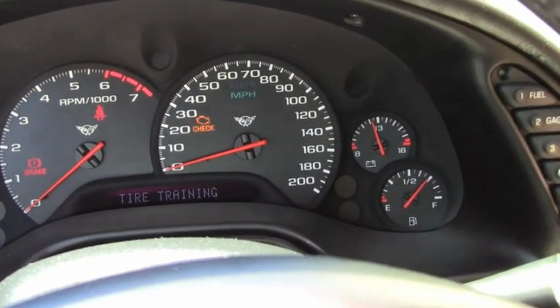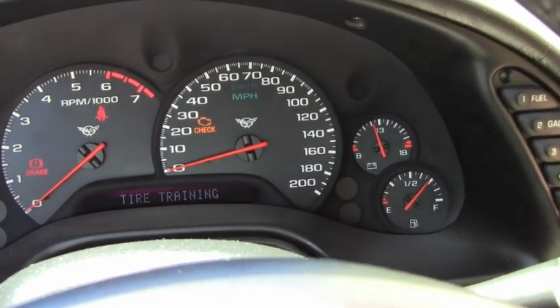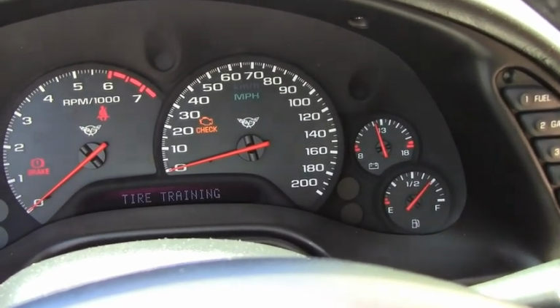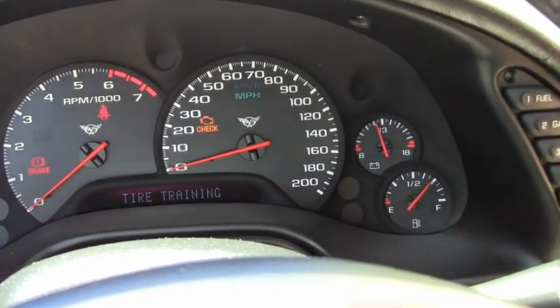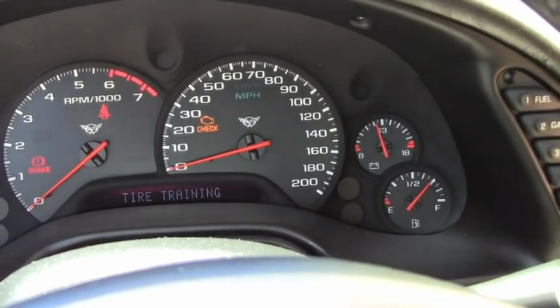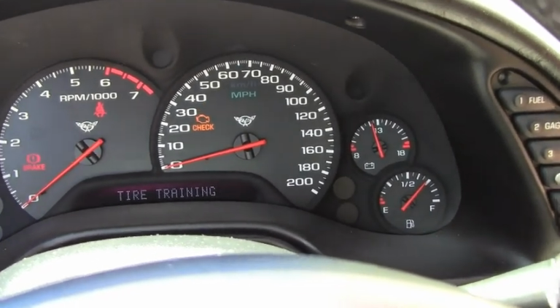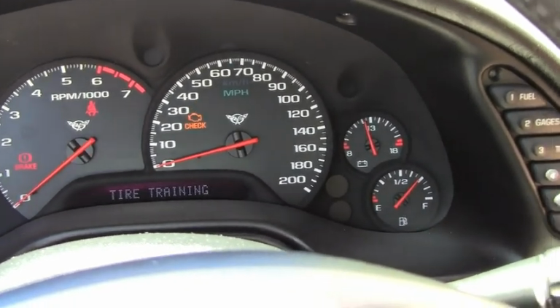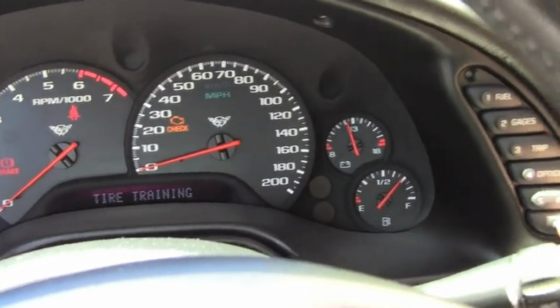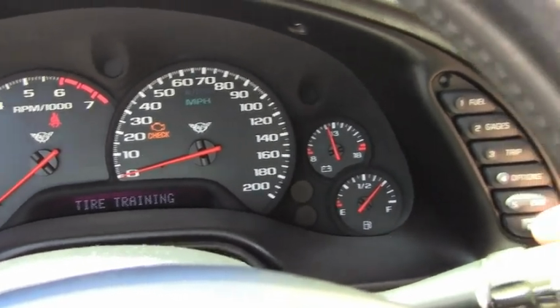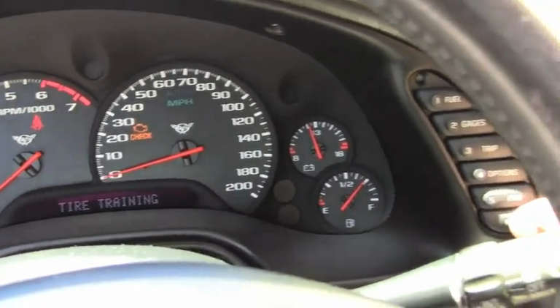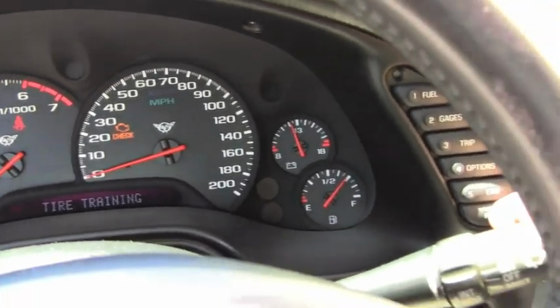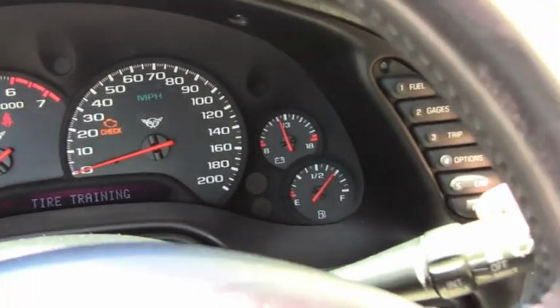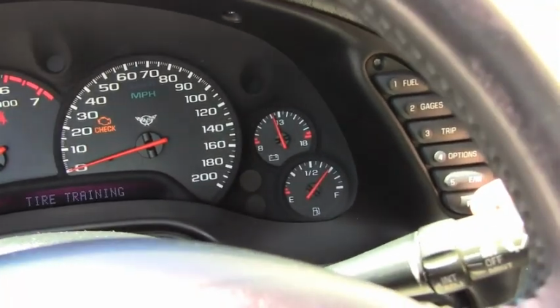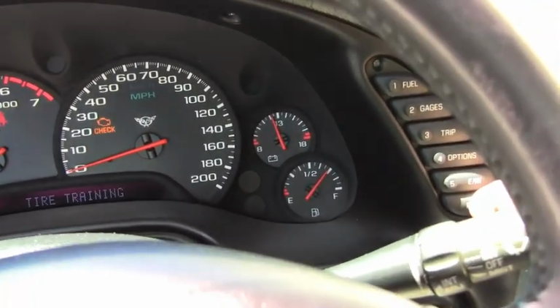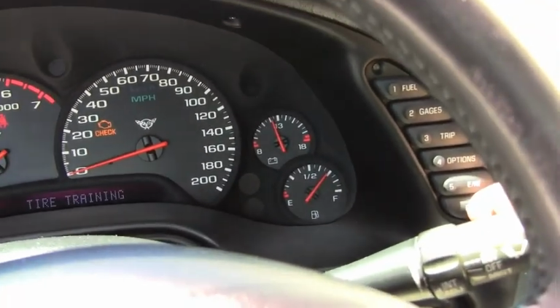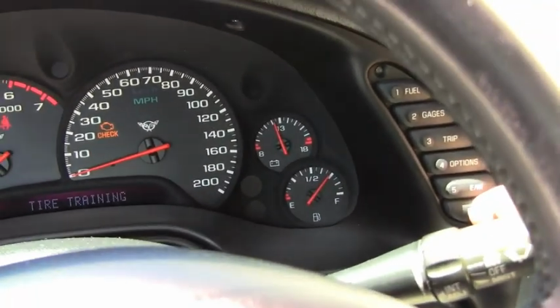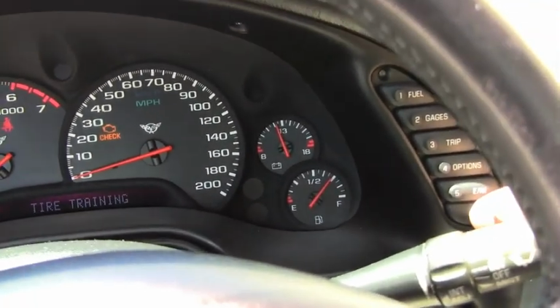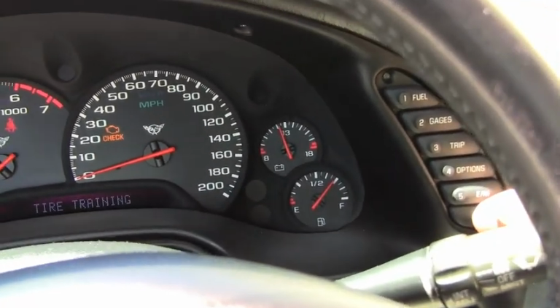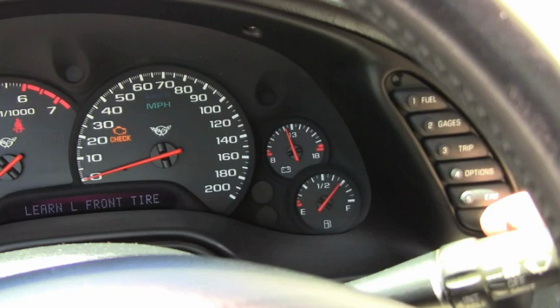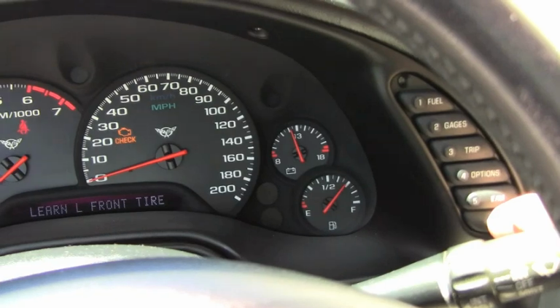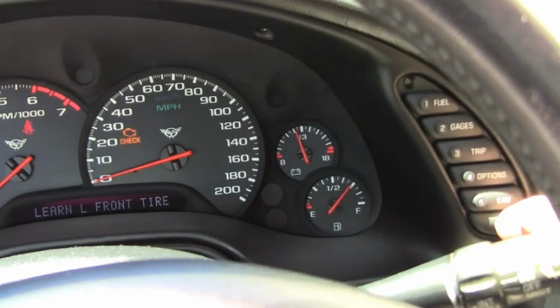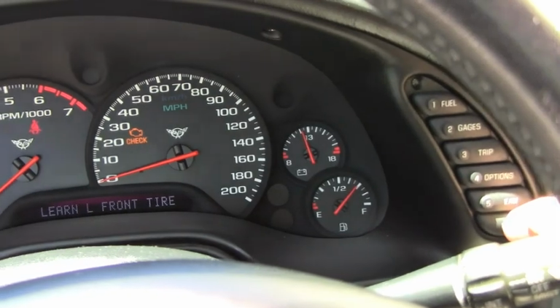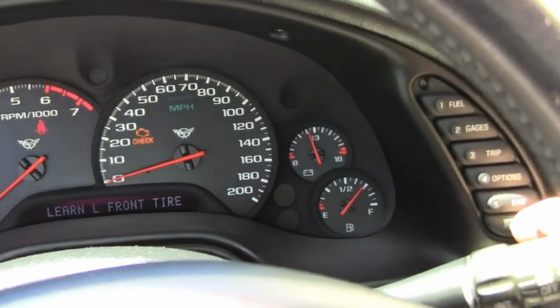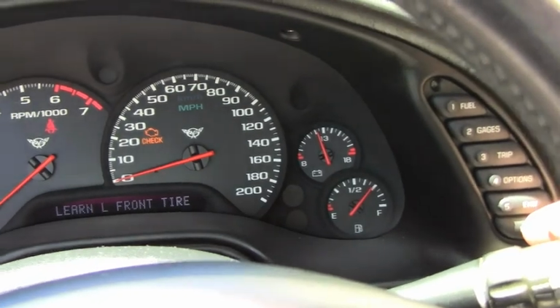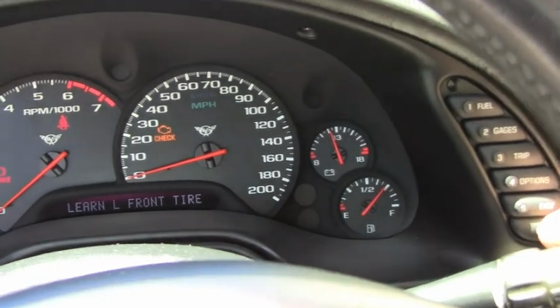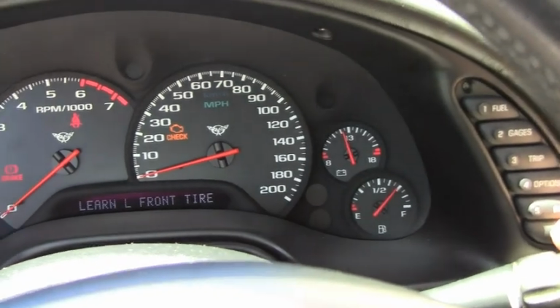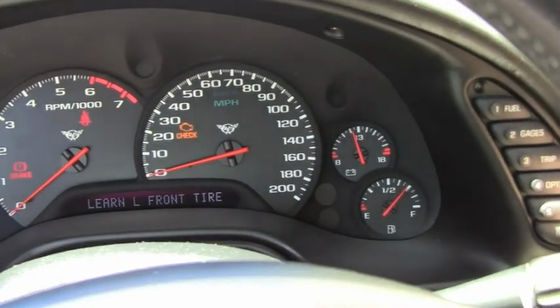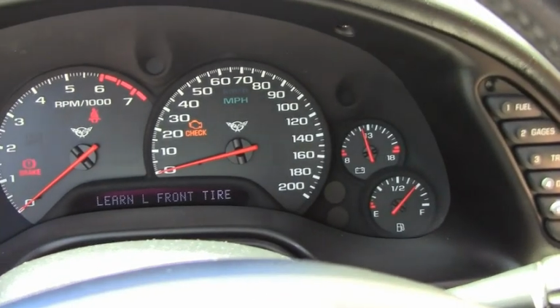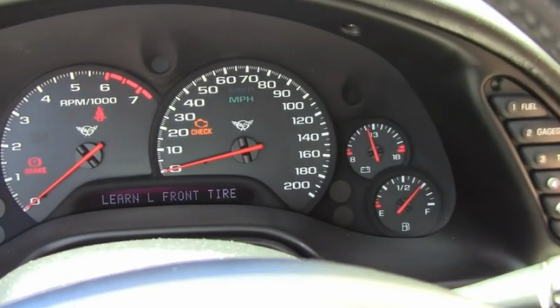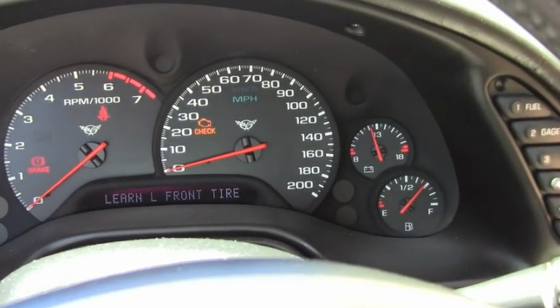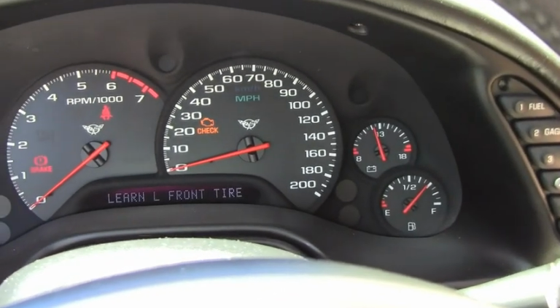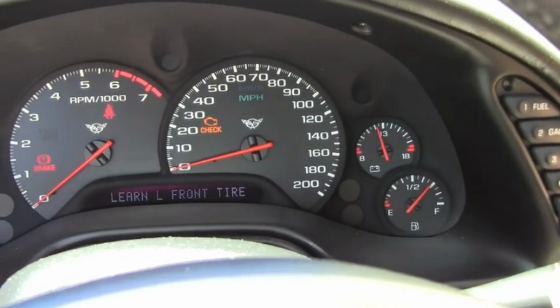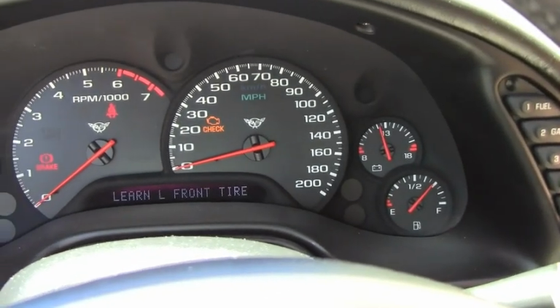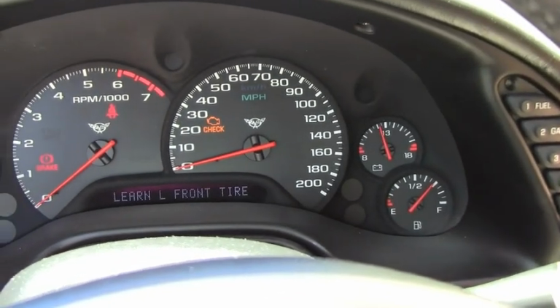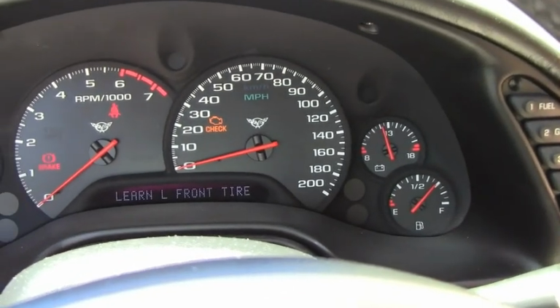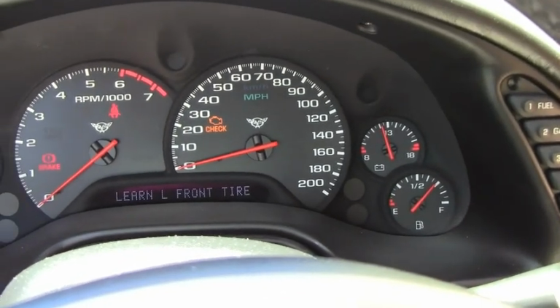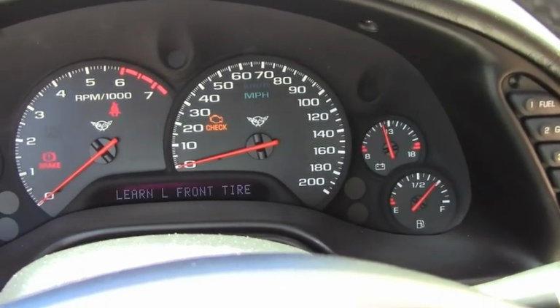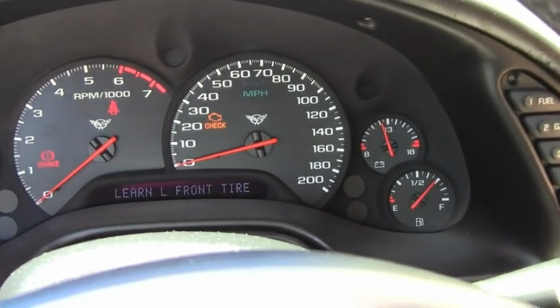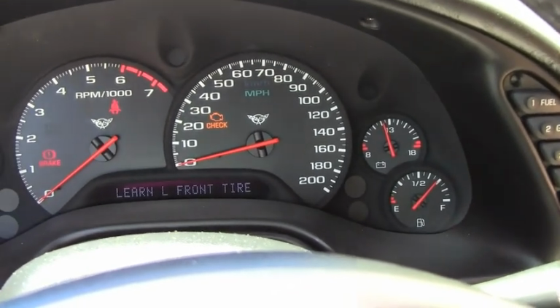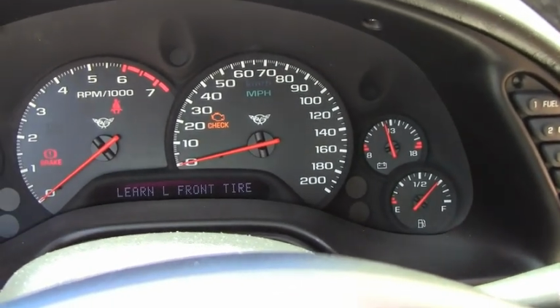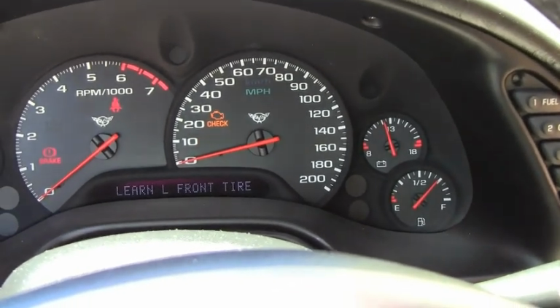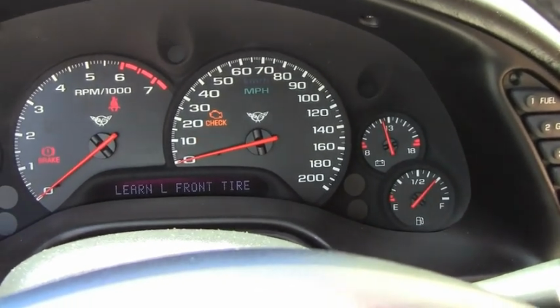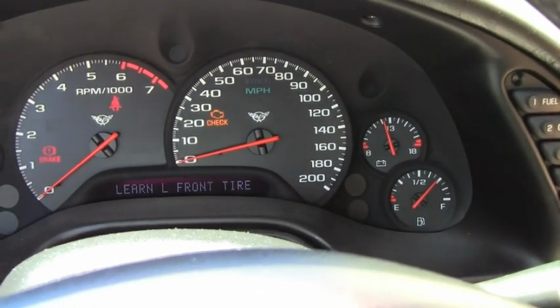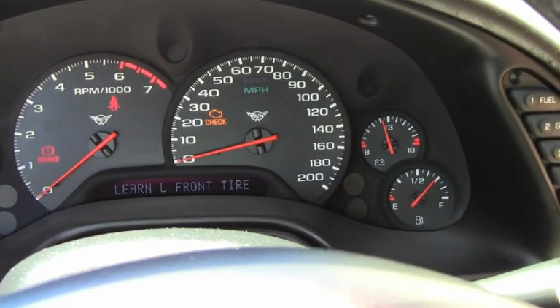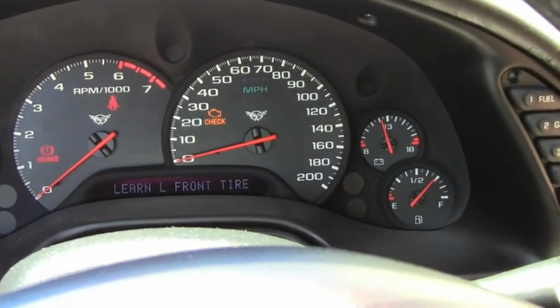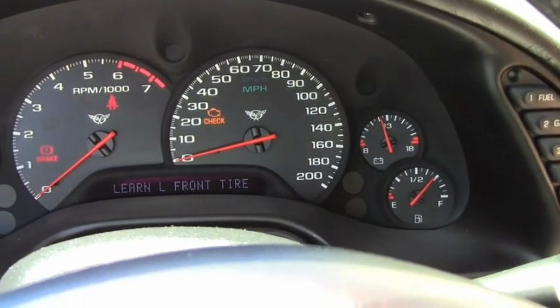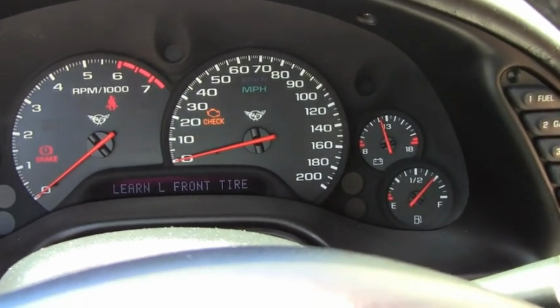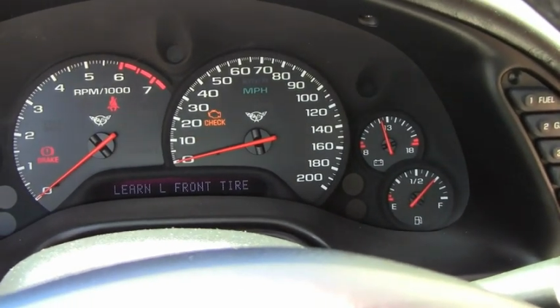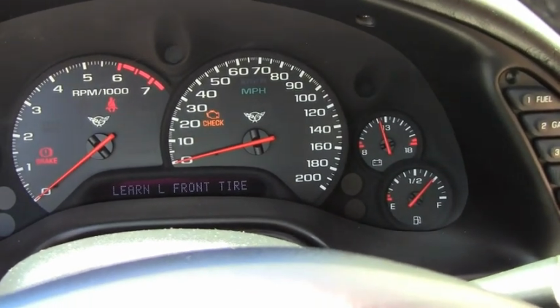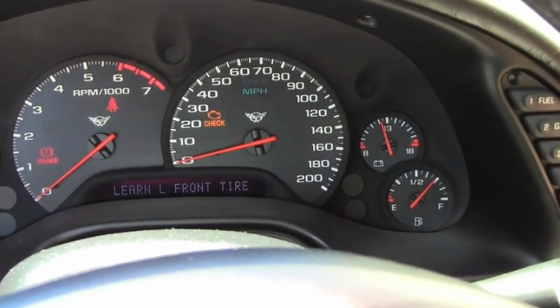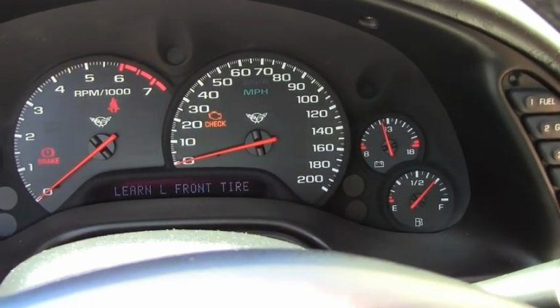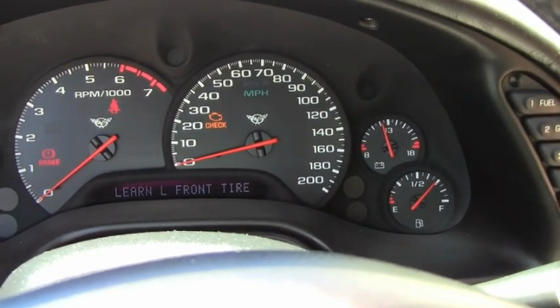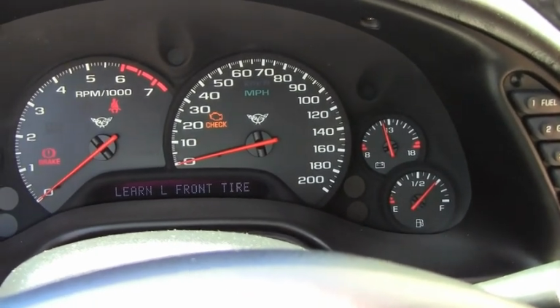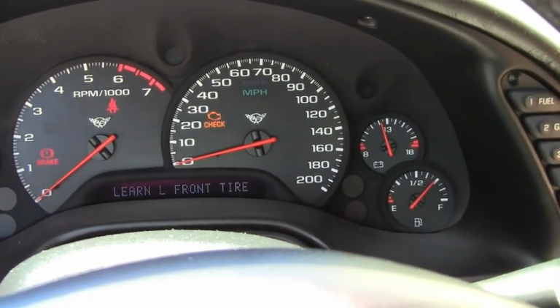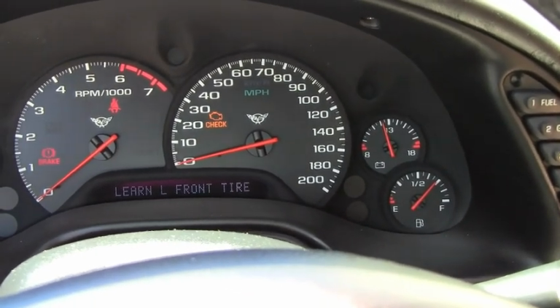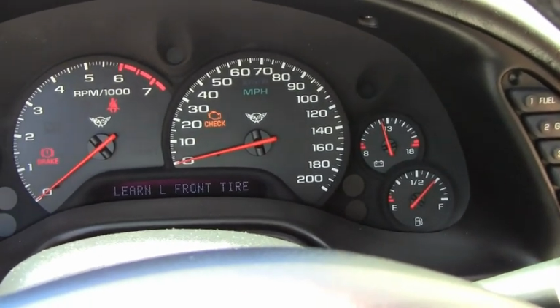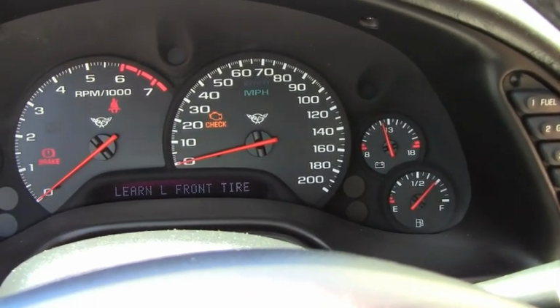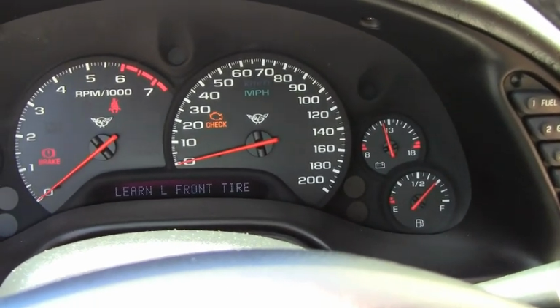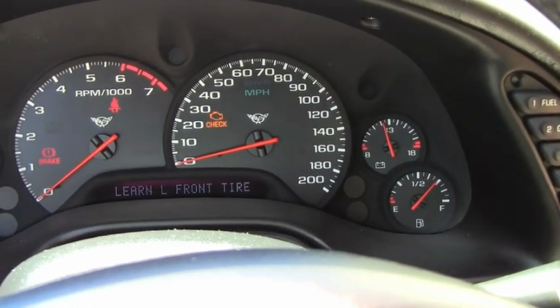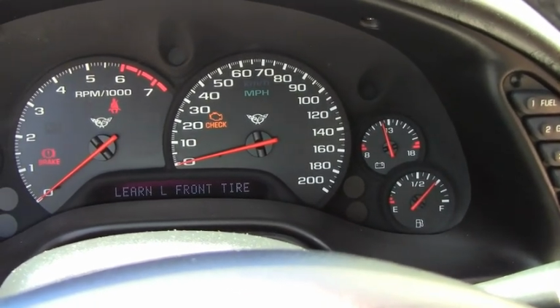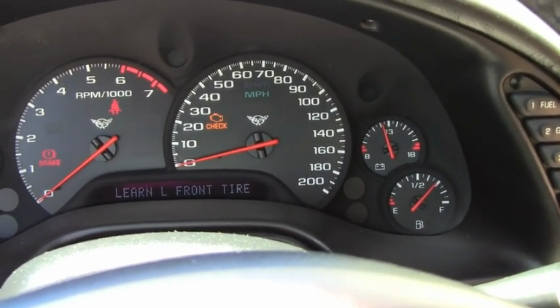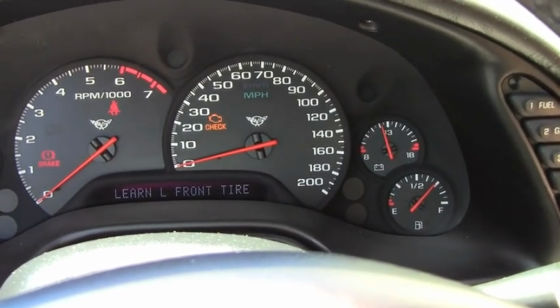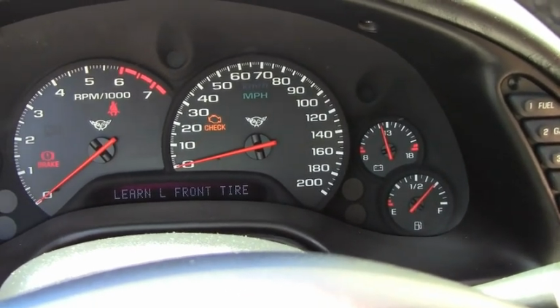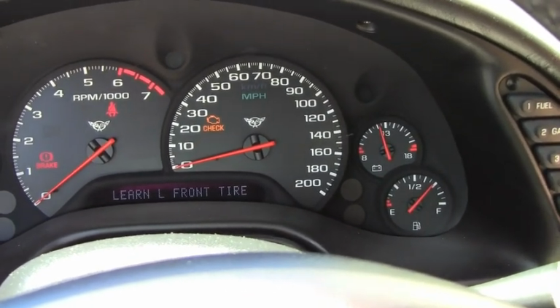Hitting the reset button starts the learning process. You start with the left front tire and you work your way clockwise around the car.